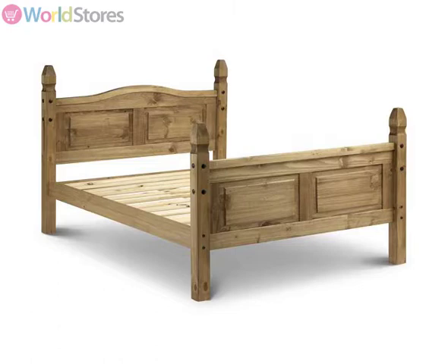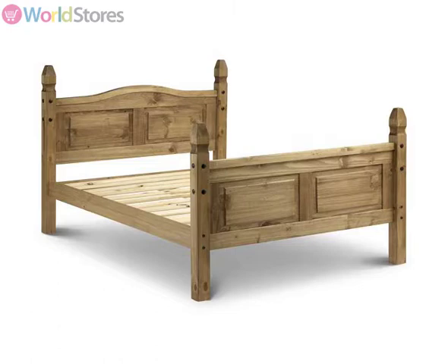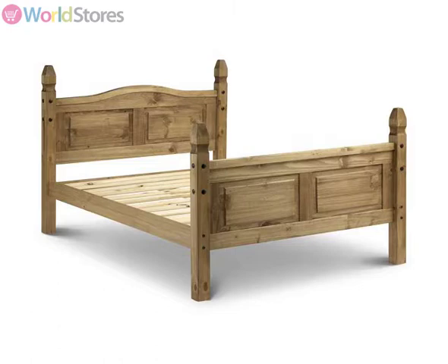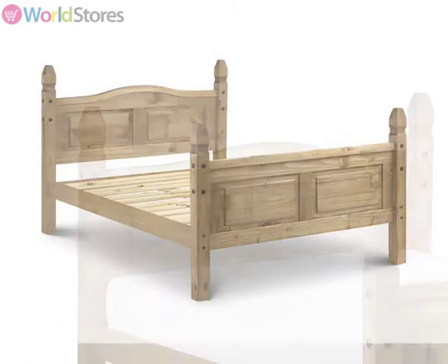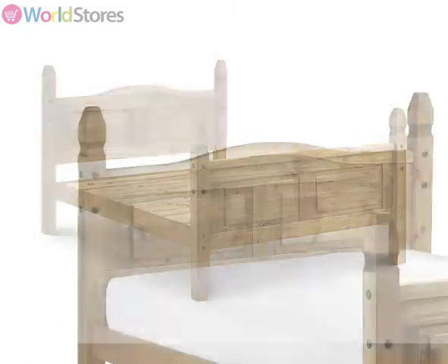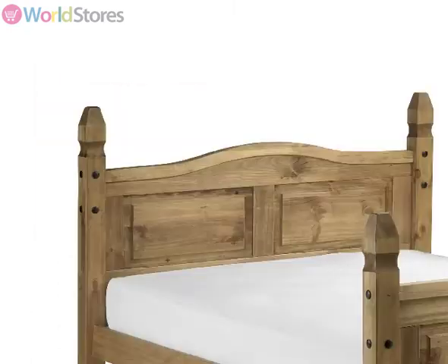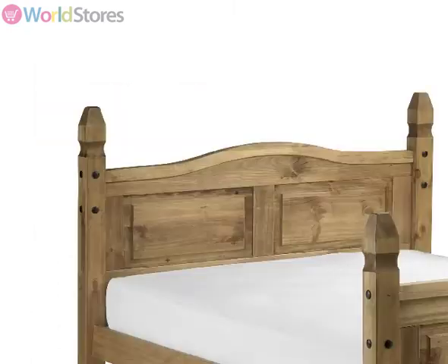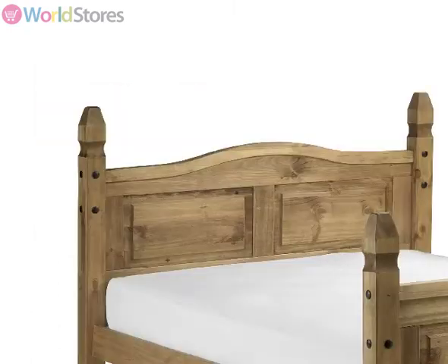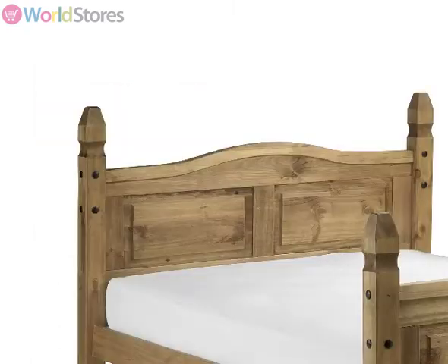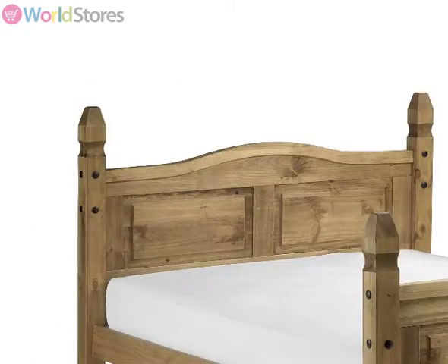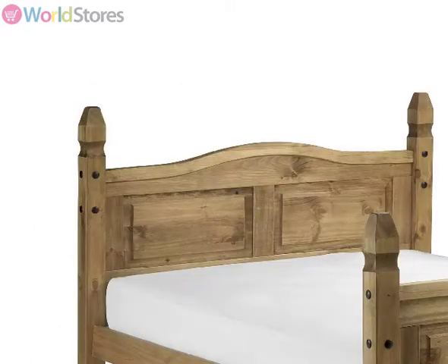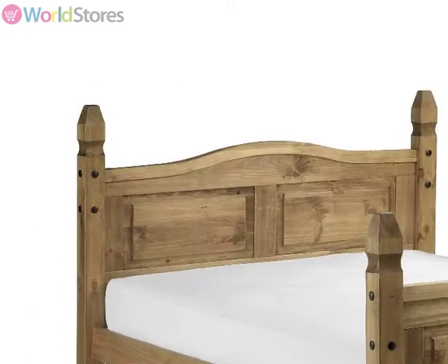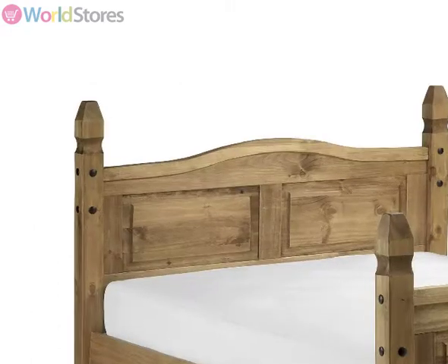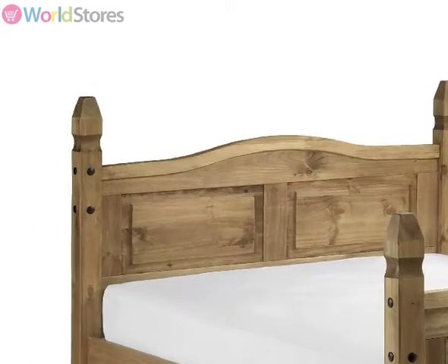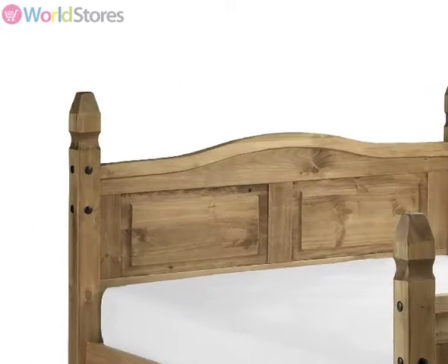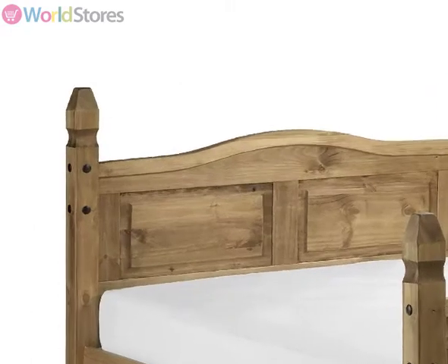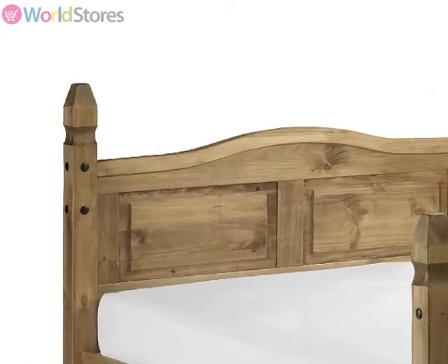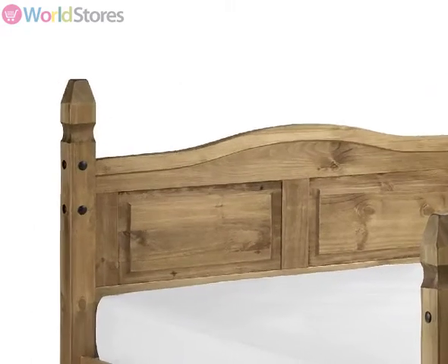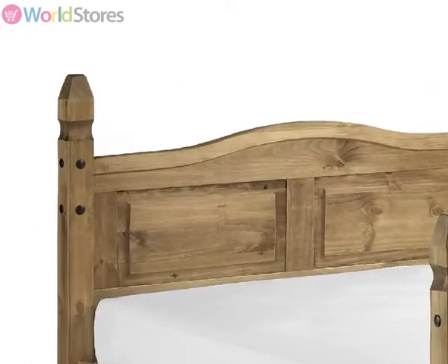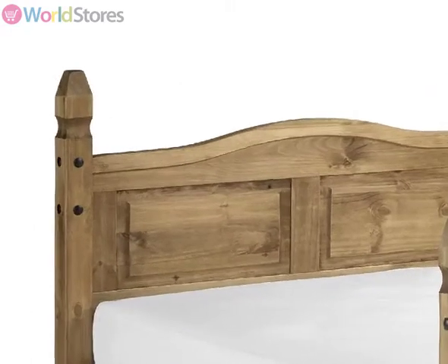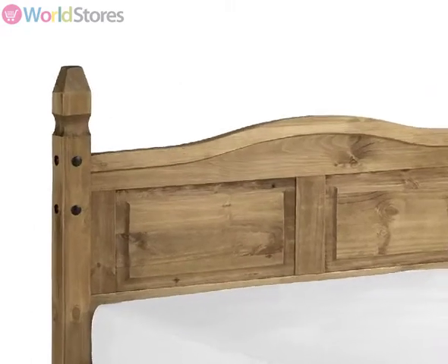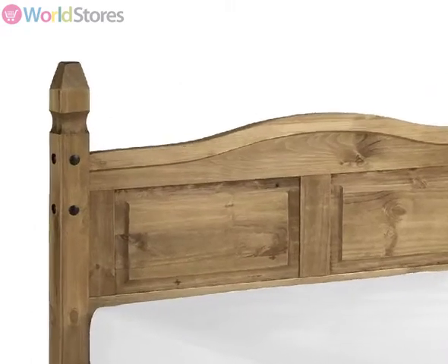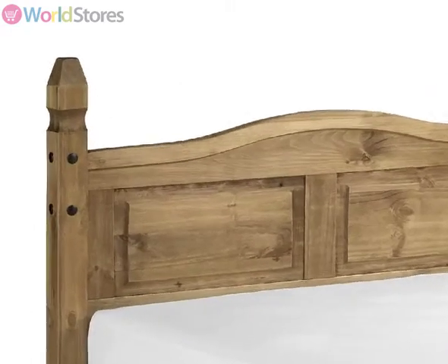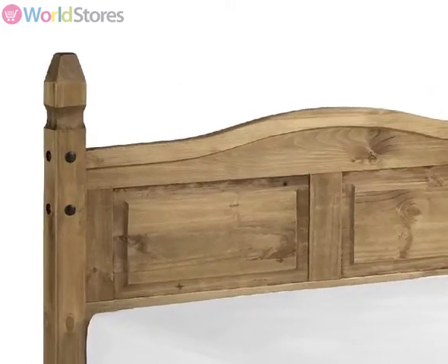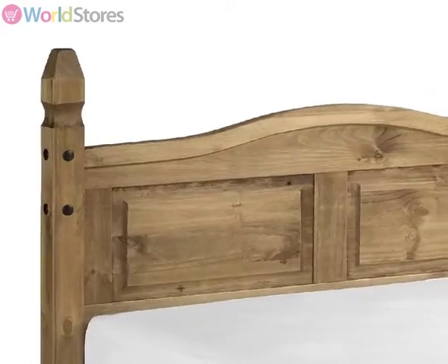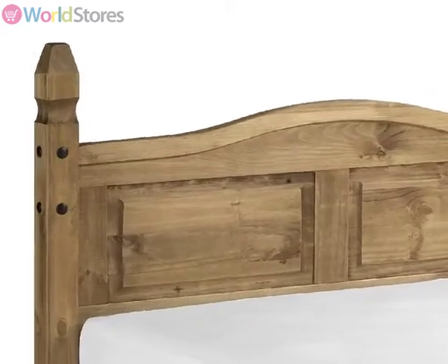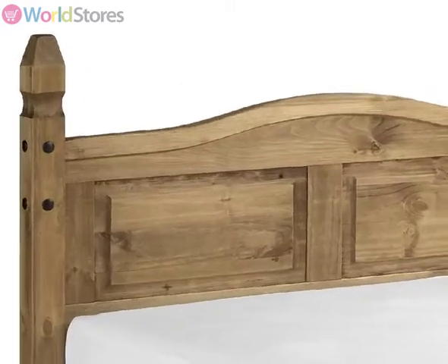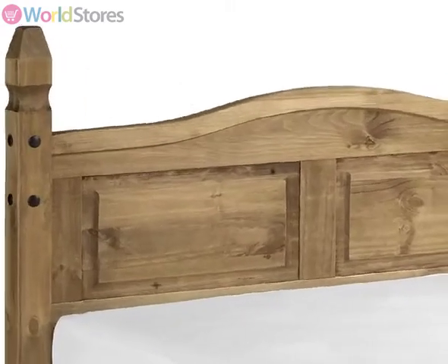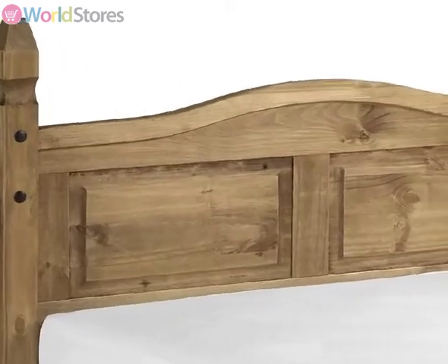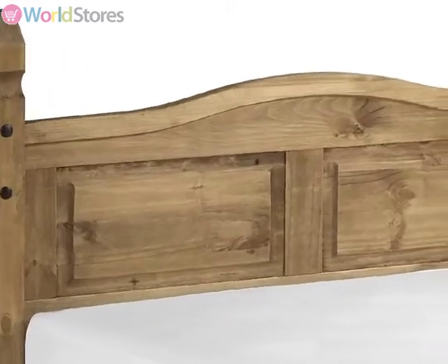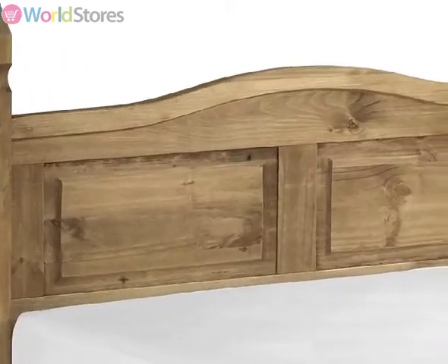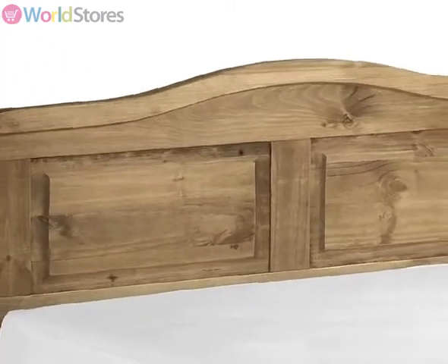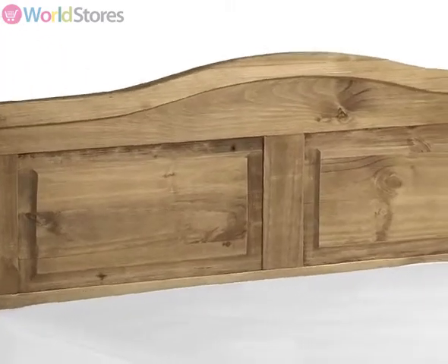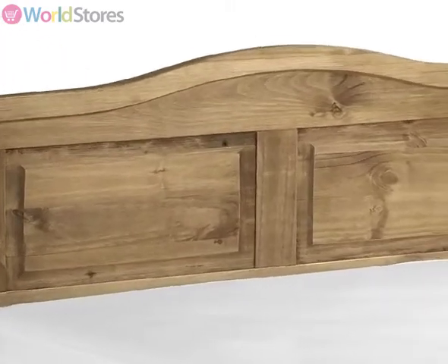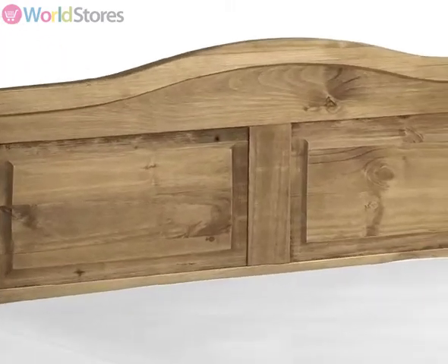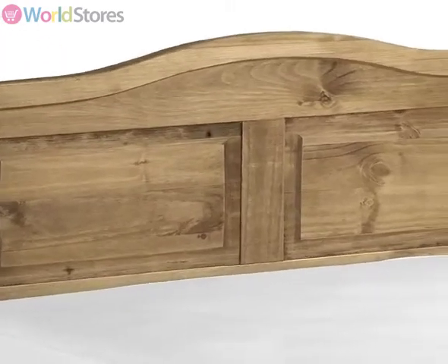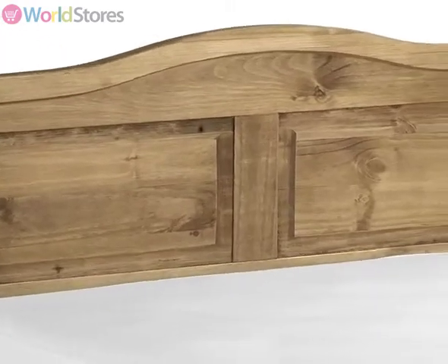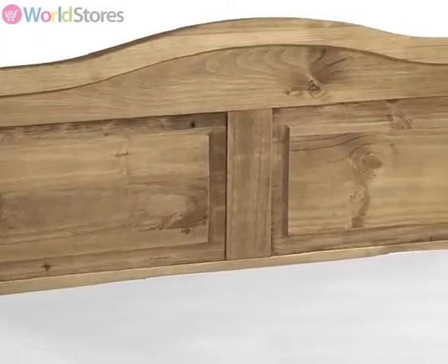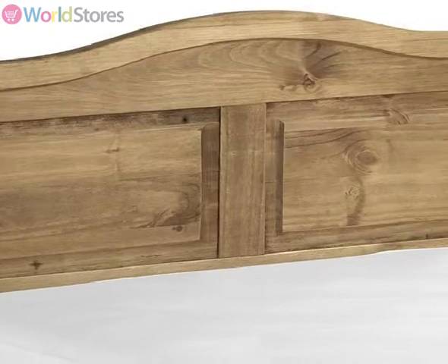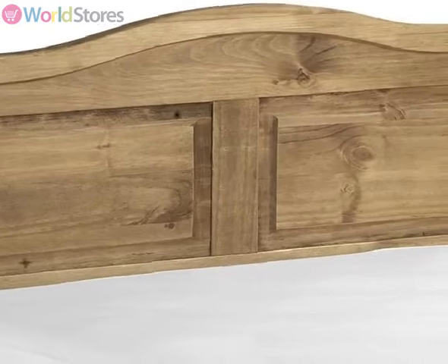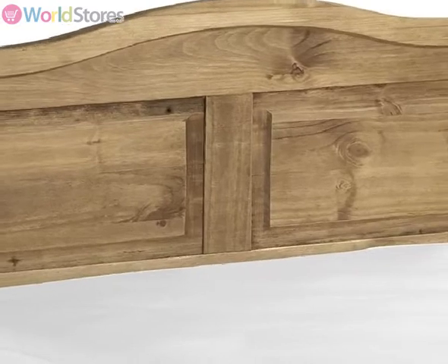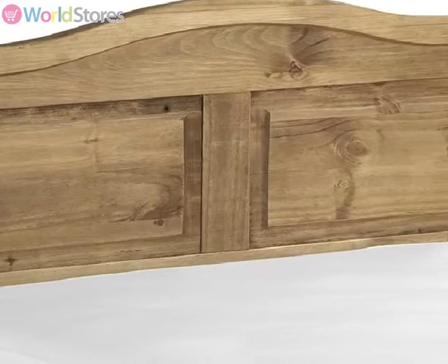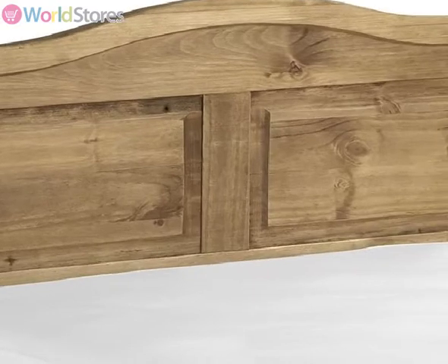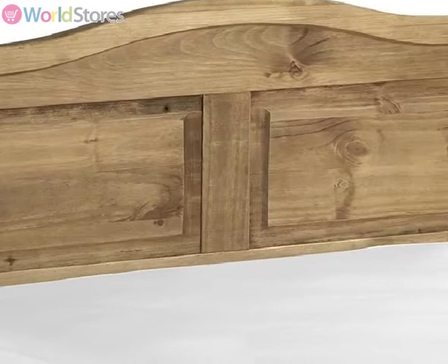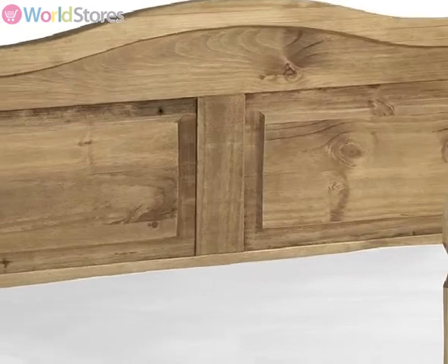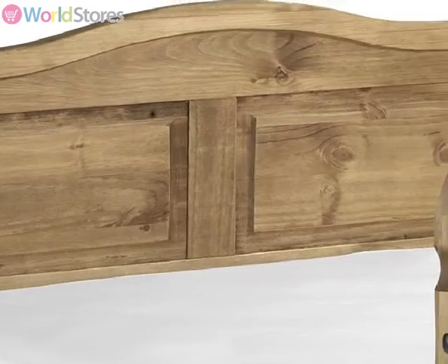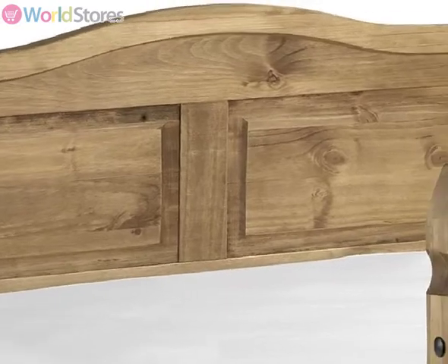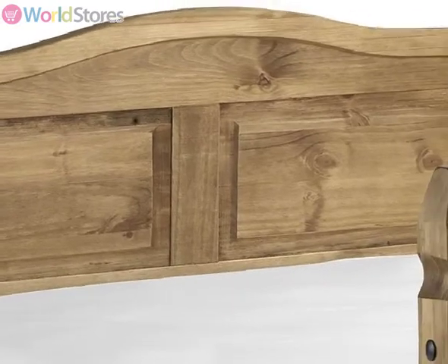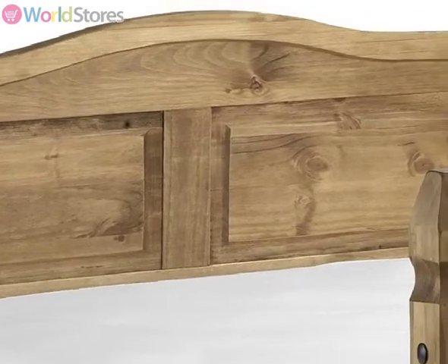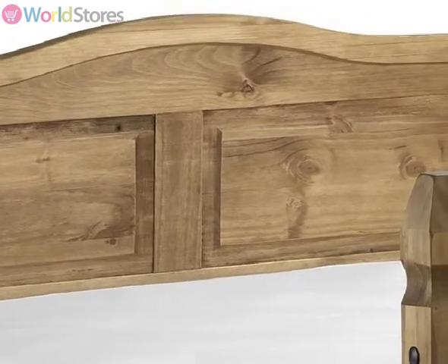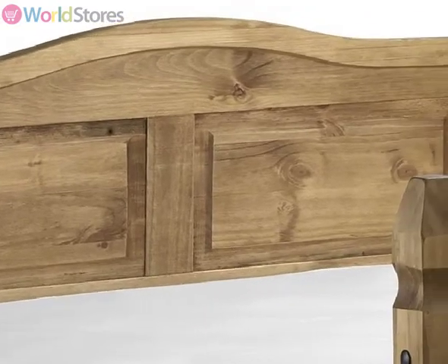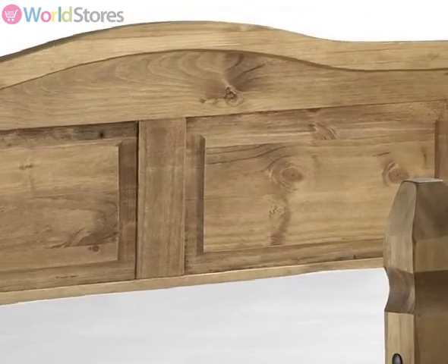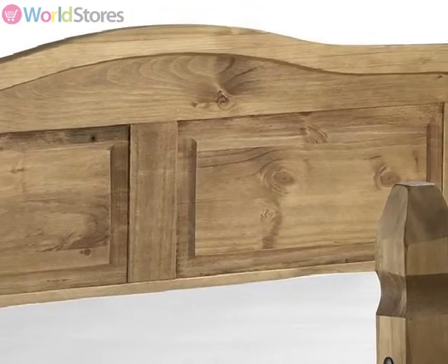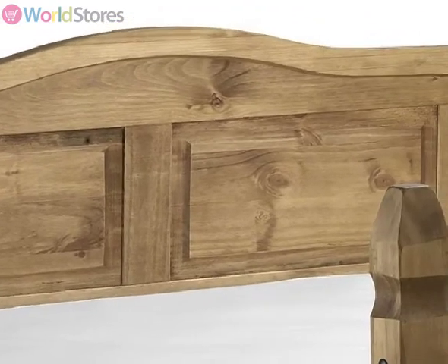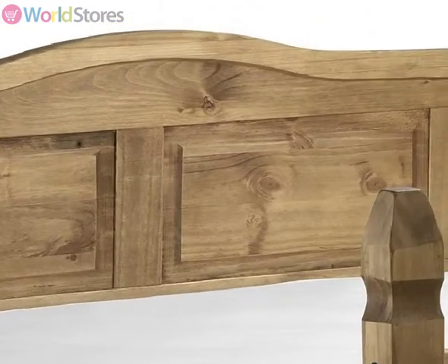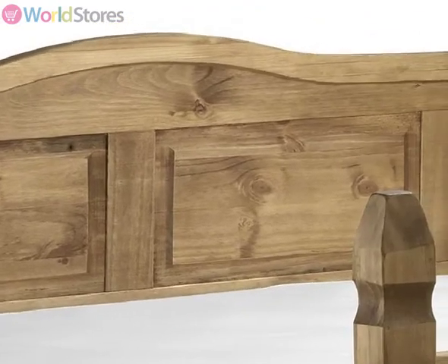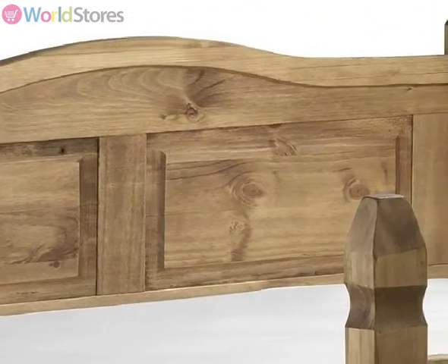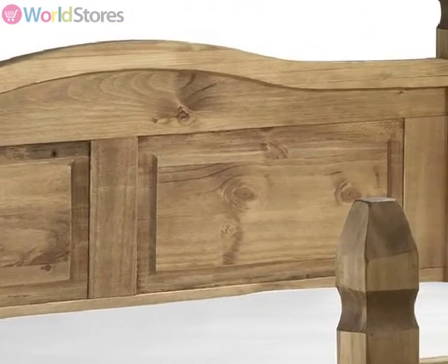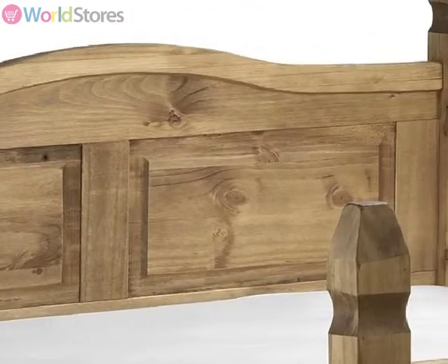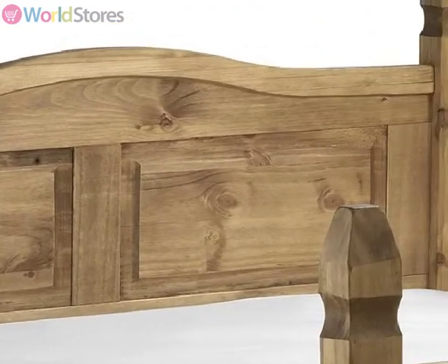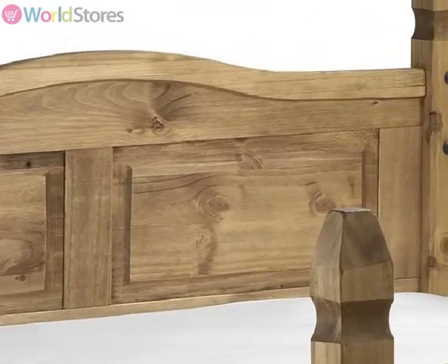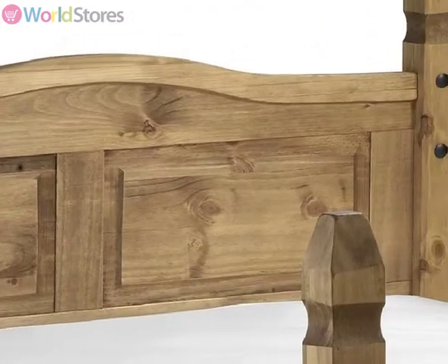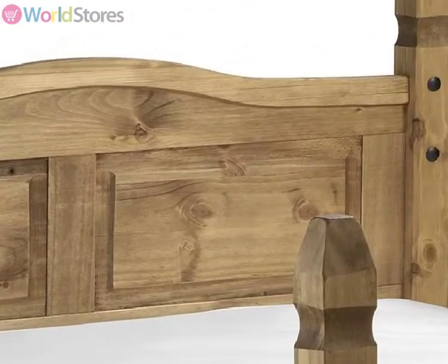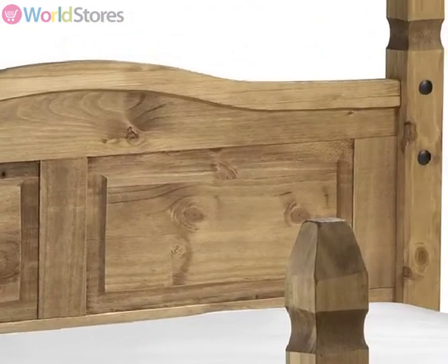The beautifully crafted headboard features curved lines and carved panel detailing with neat metal studs to hold the joints firmly in place.